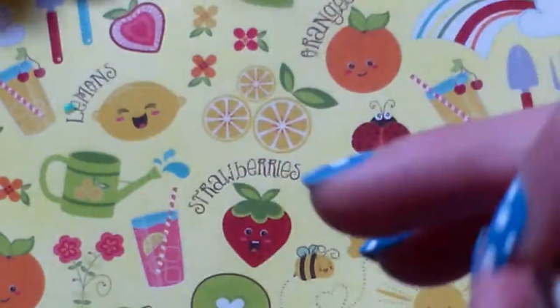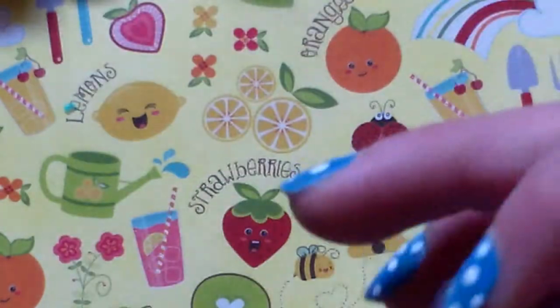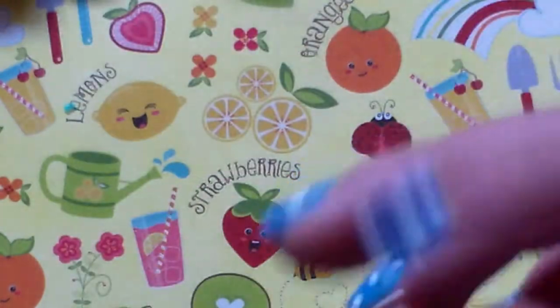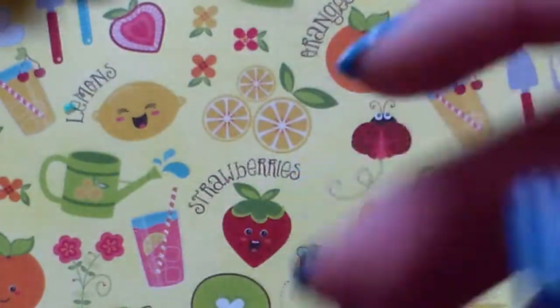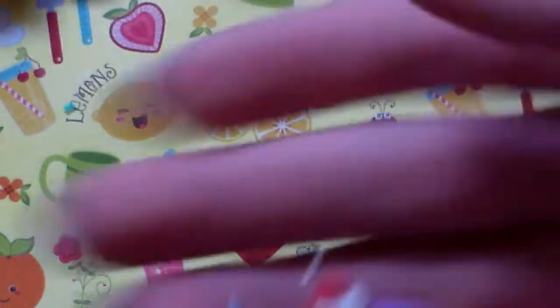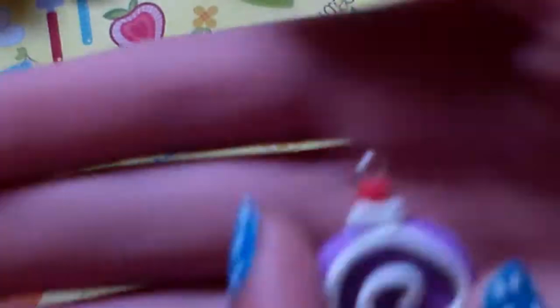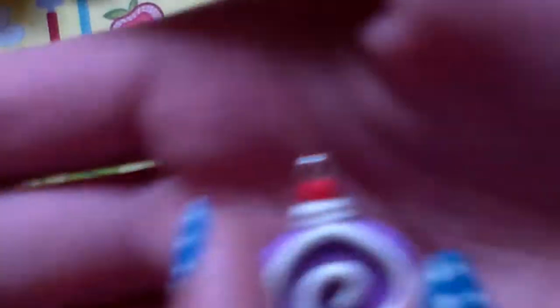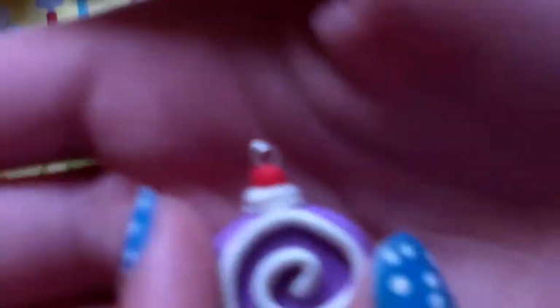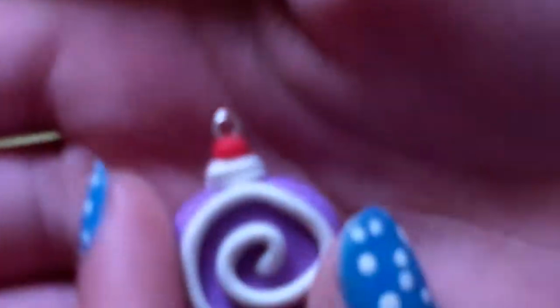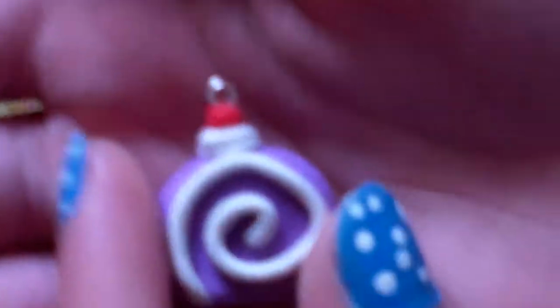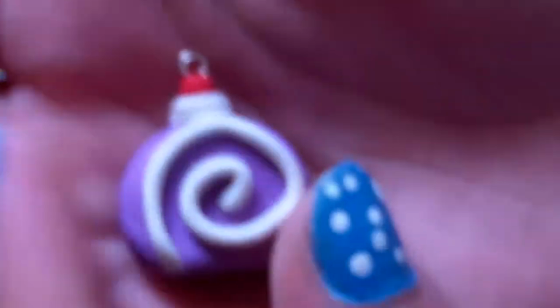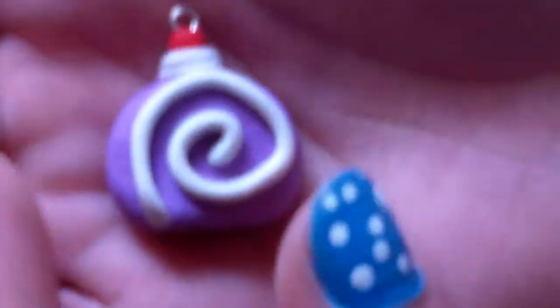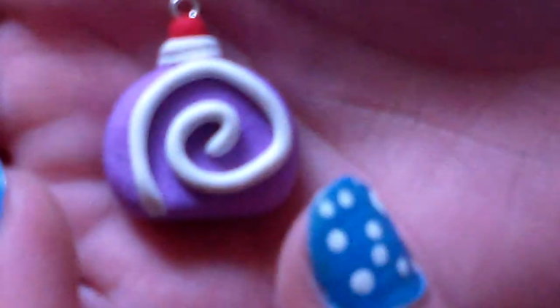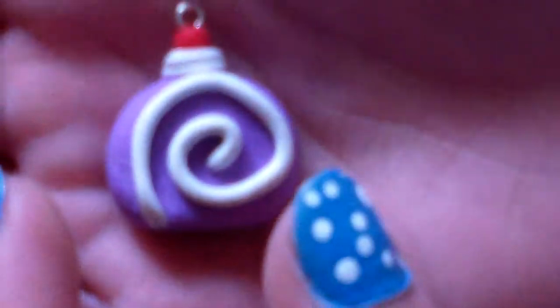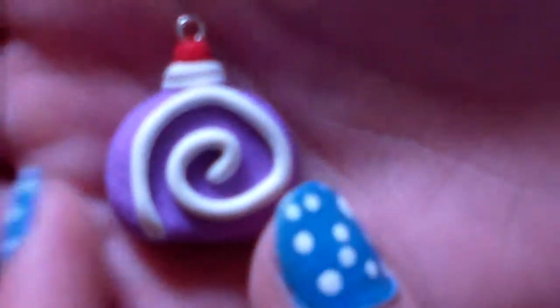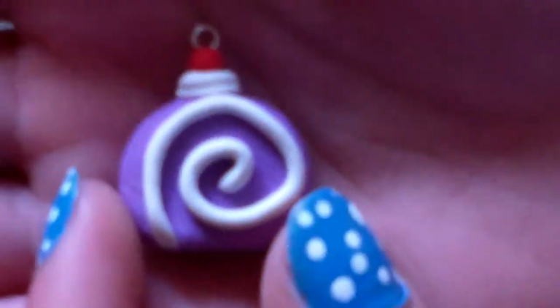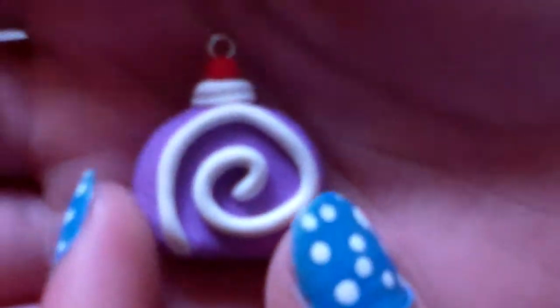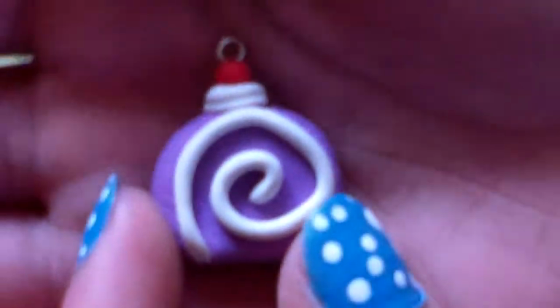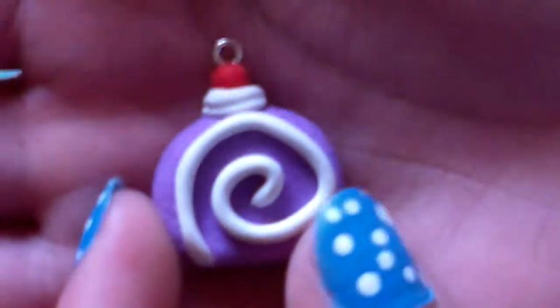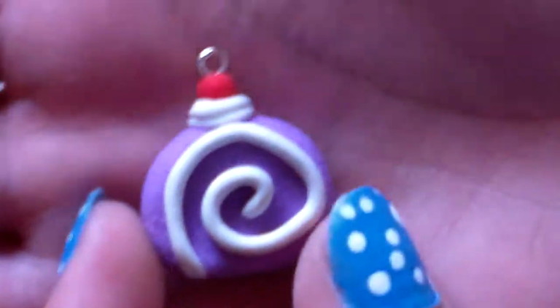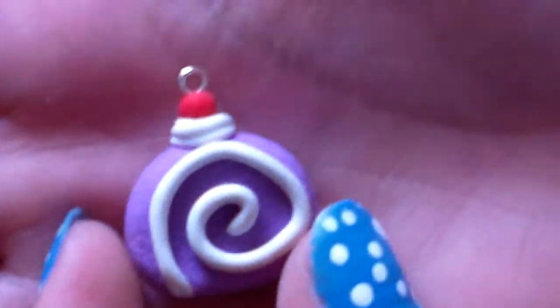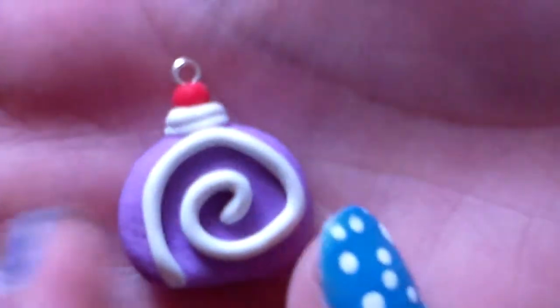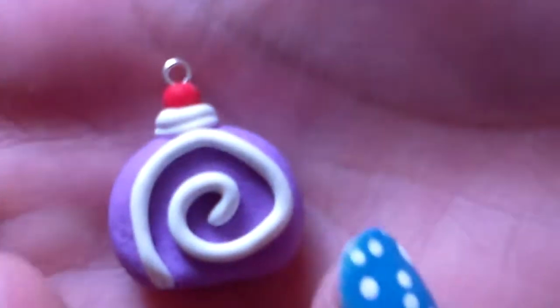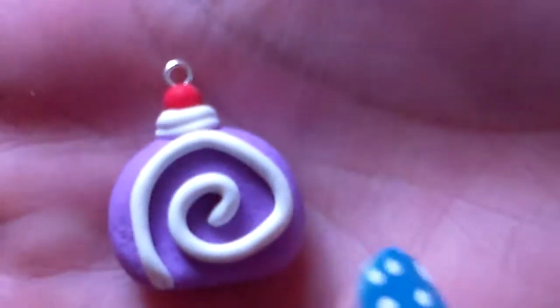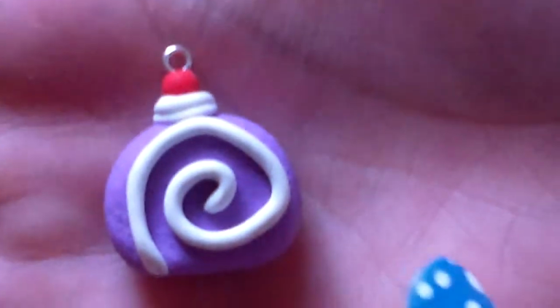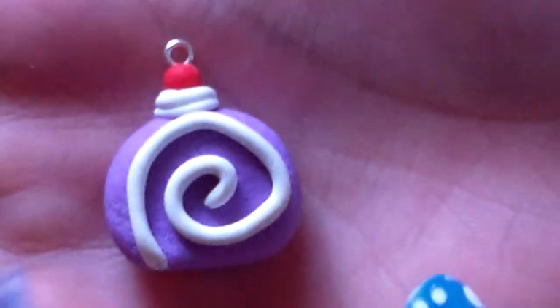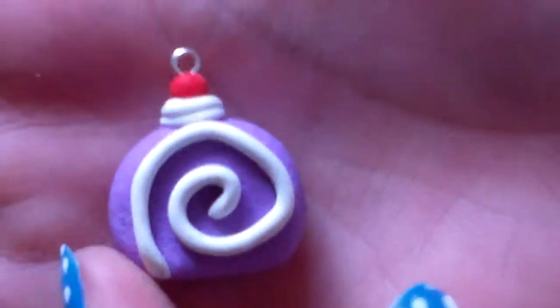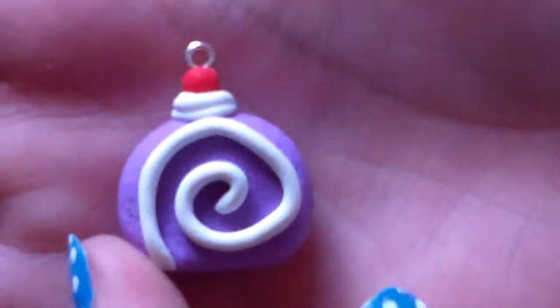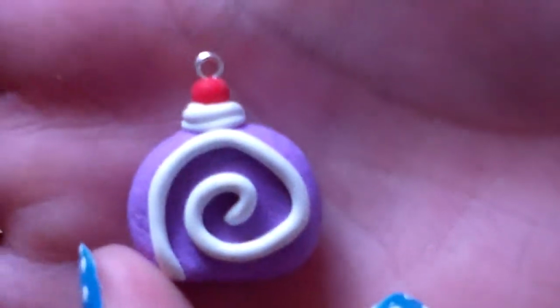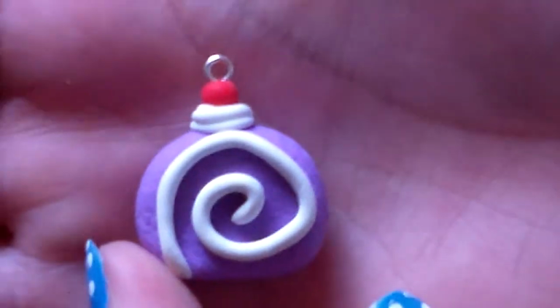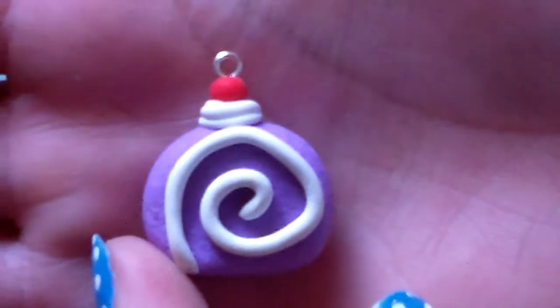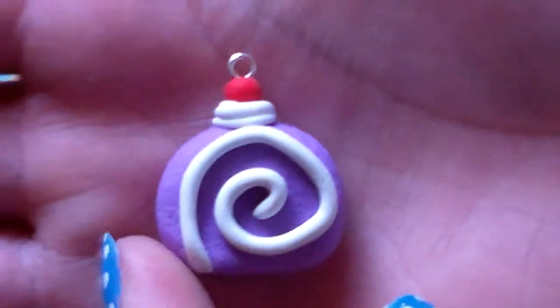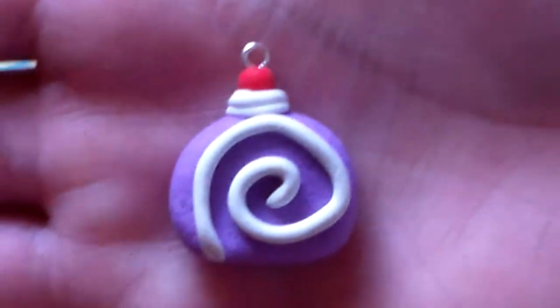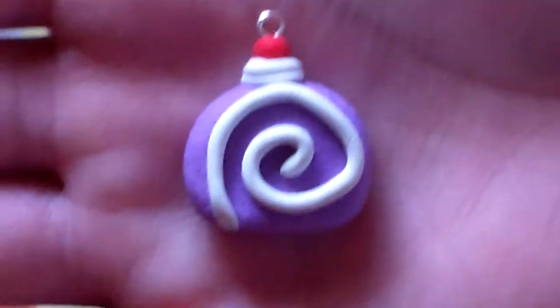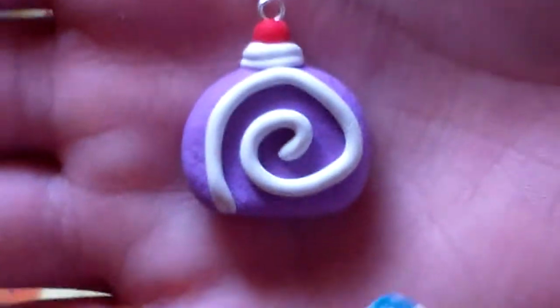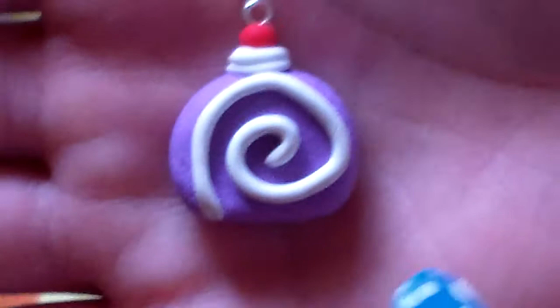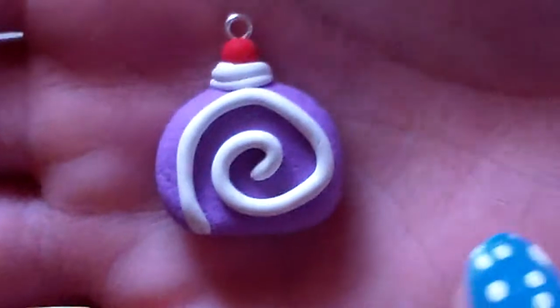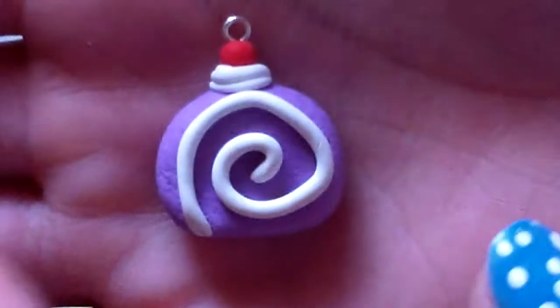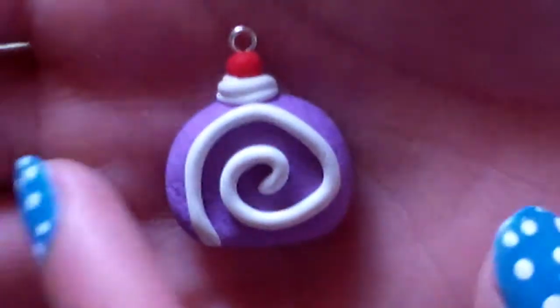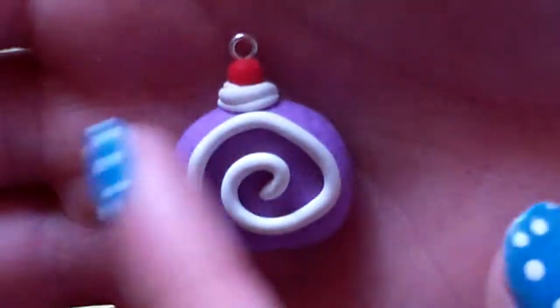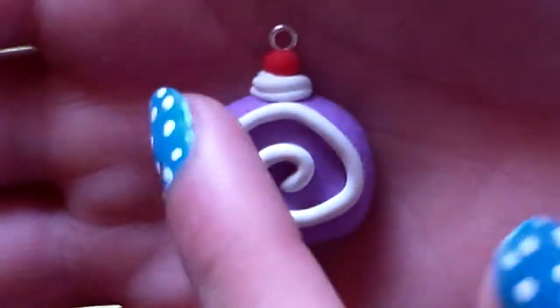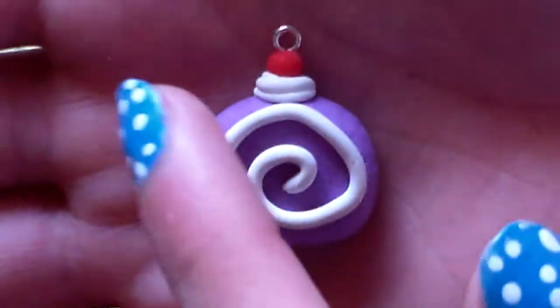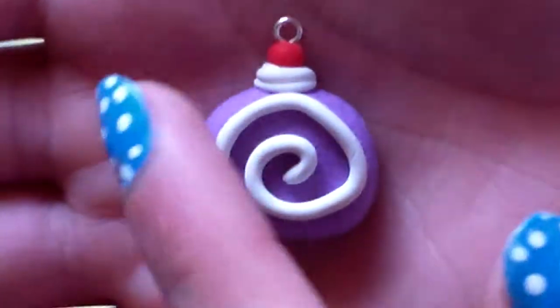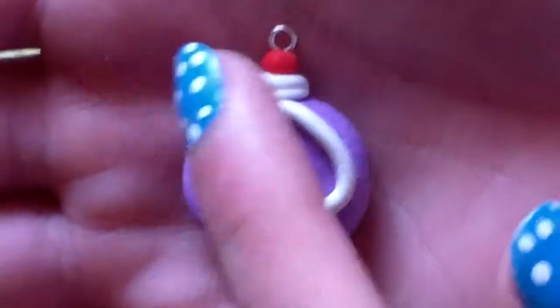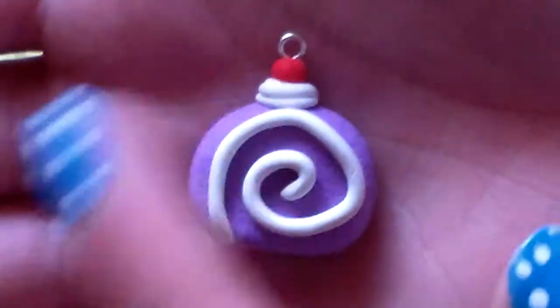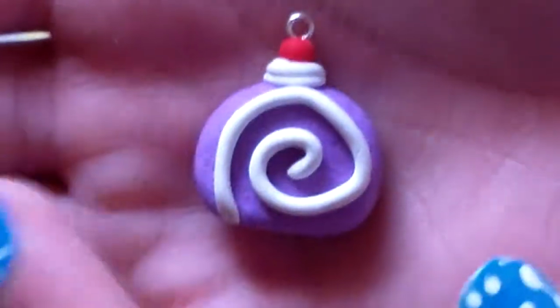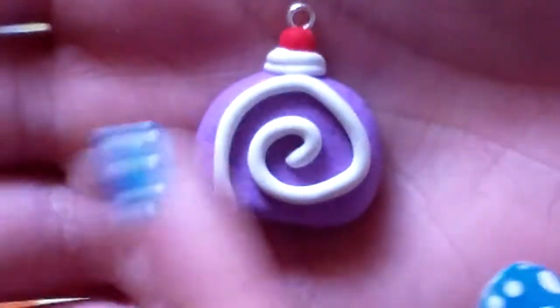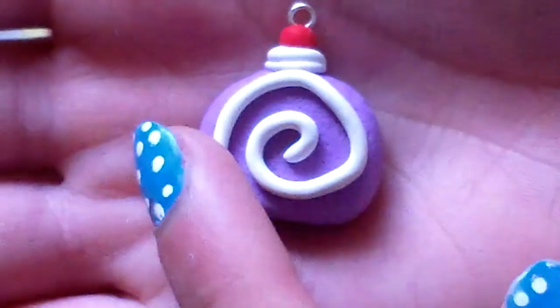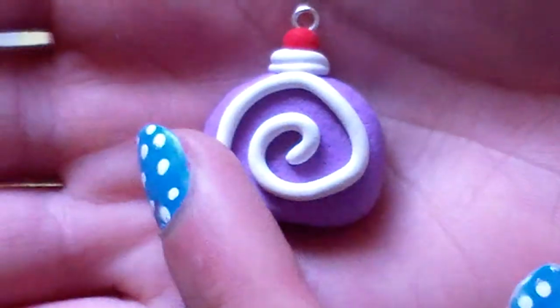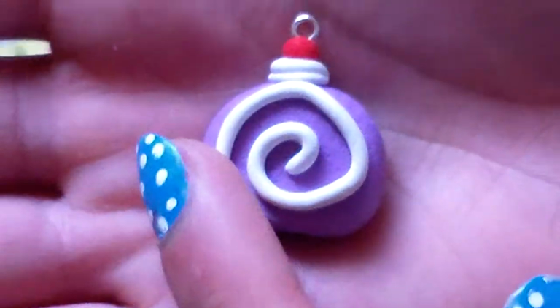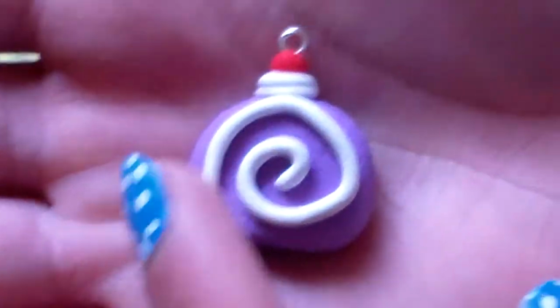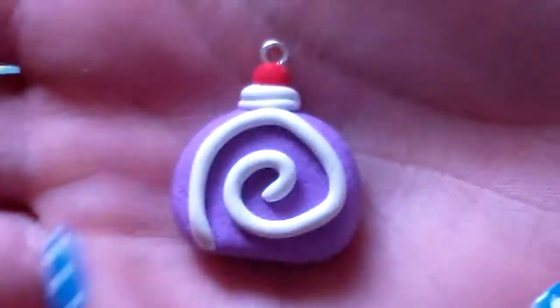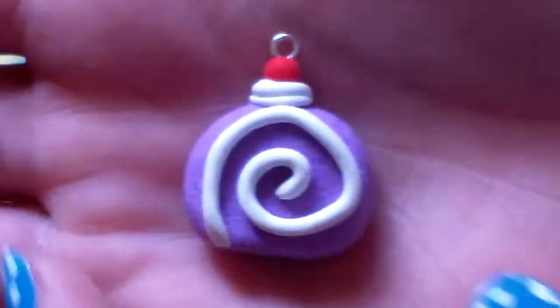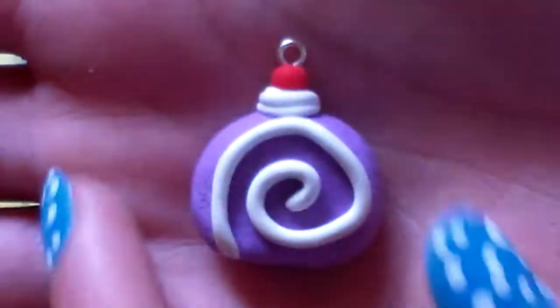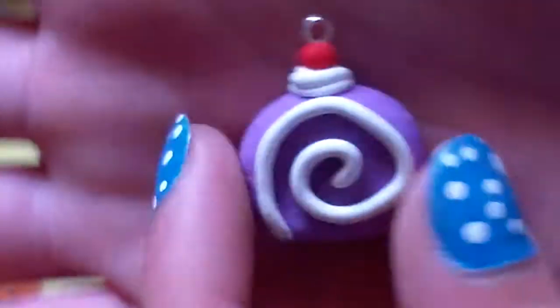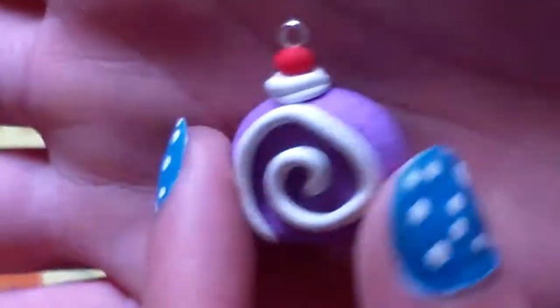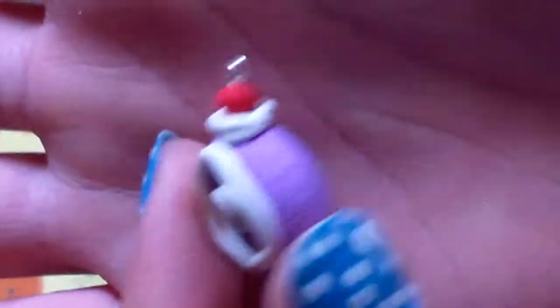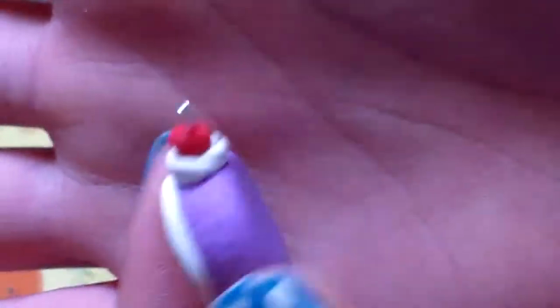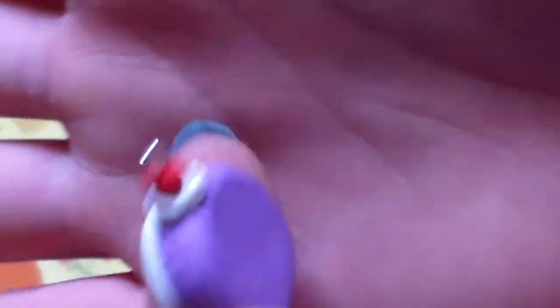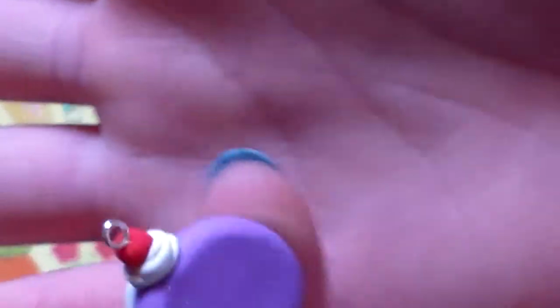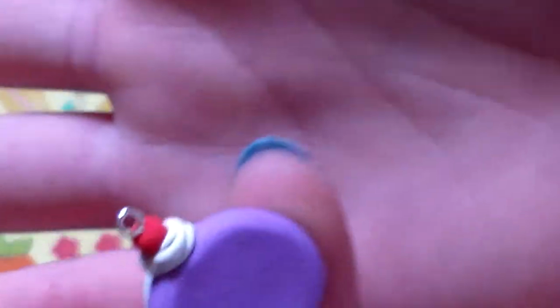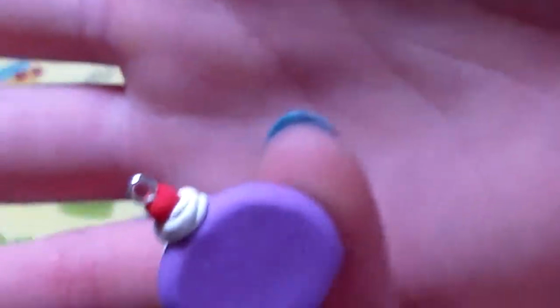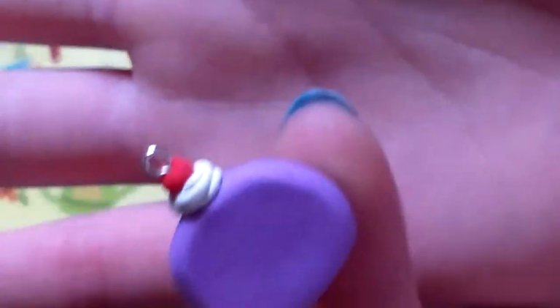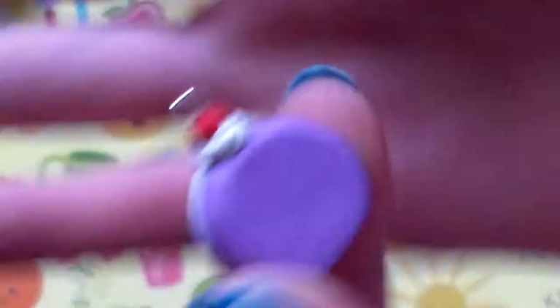First, I have the Swiss roll that I did a tutorial on, and it has a little cherry with whipped cream, and it looks like this.